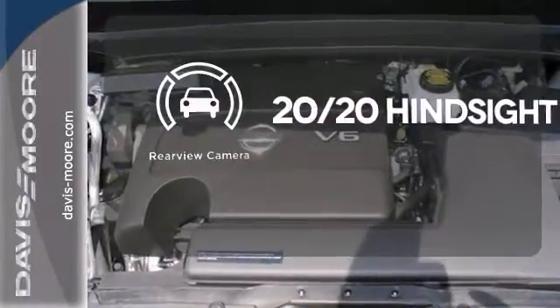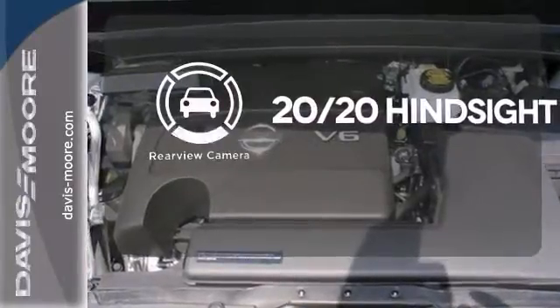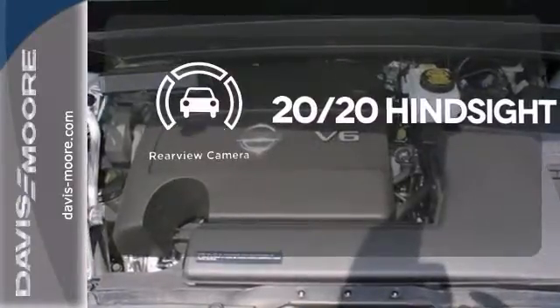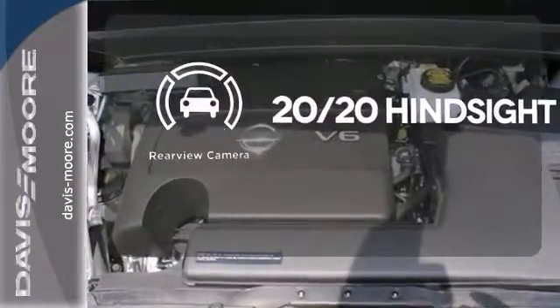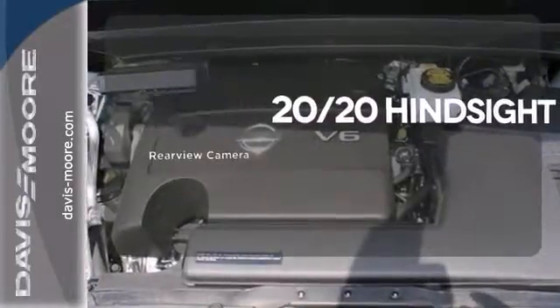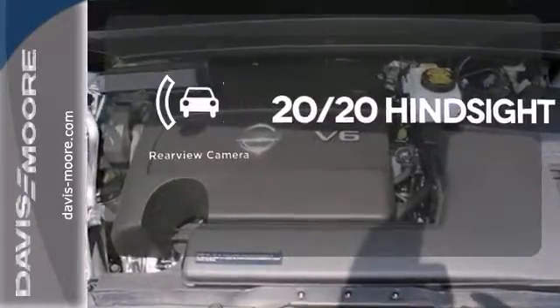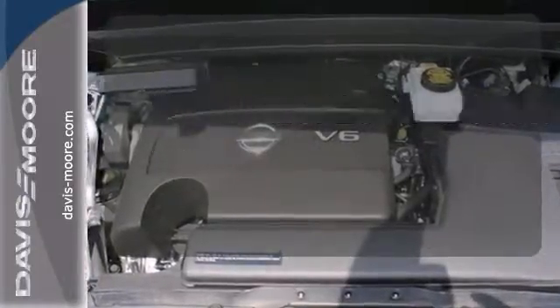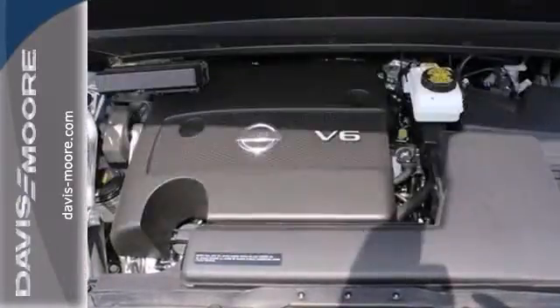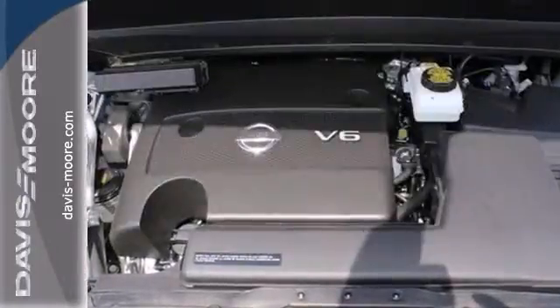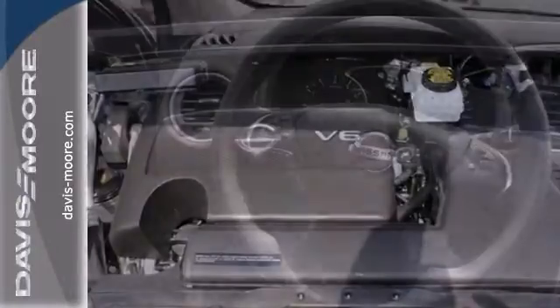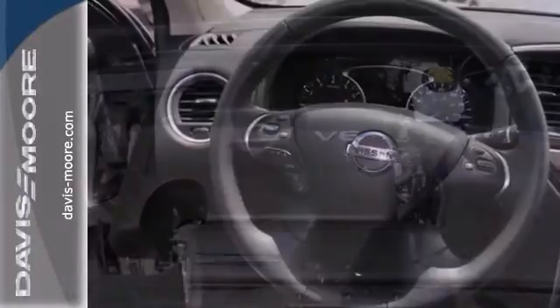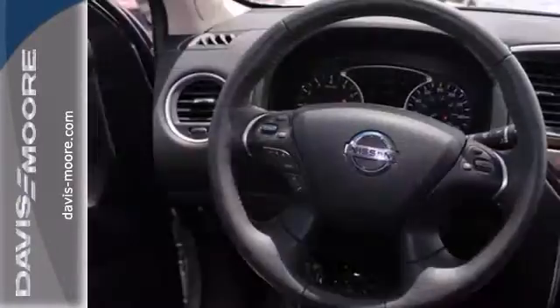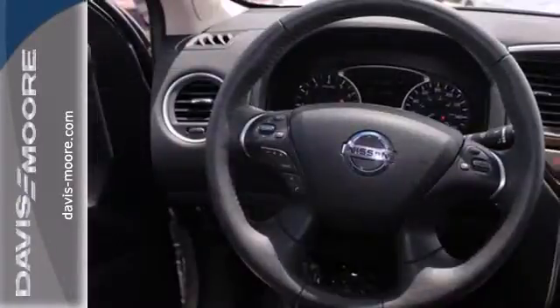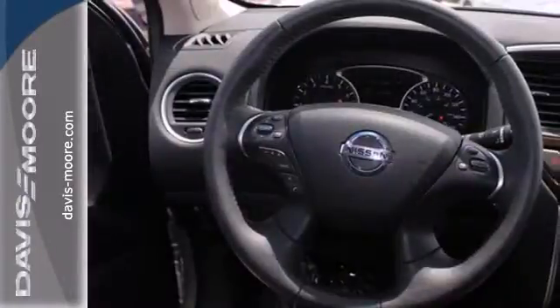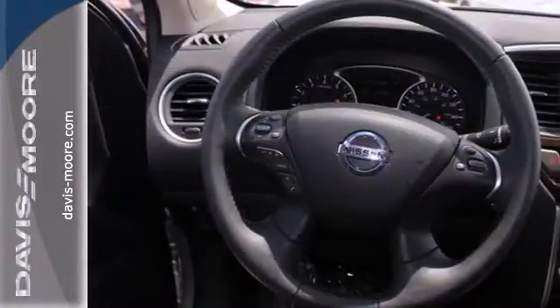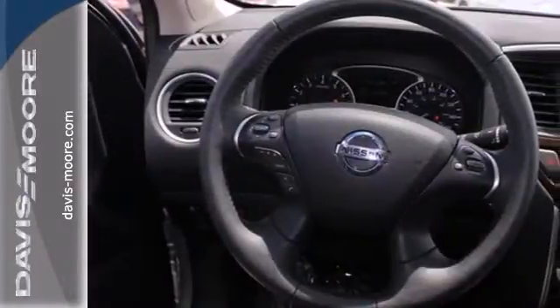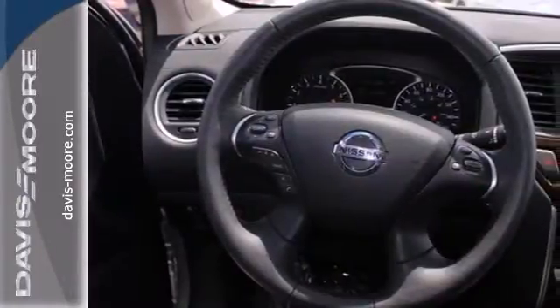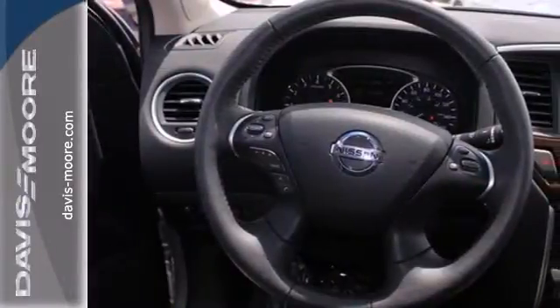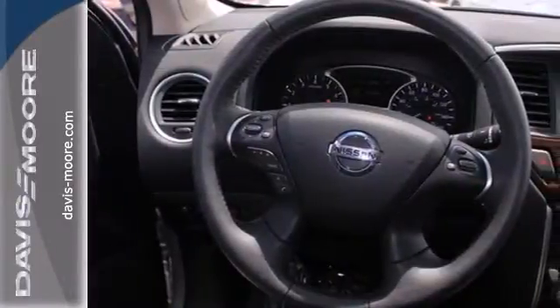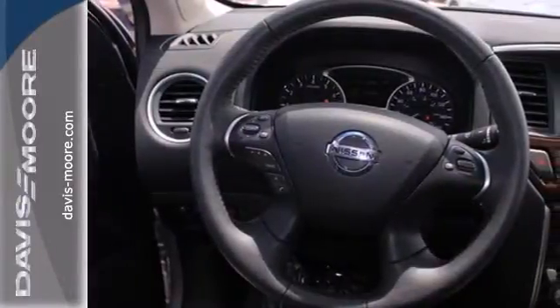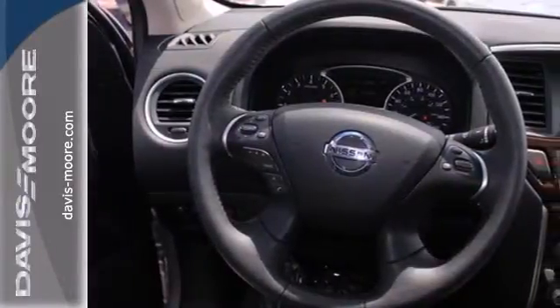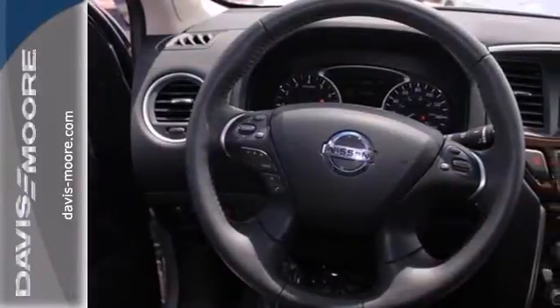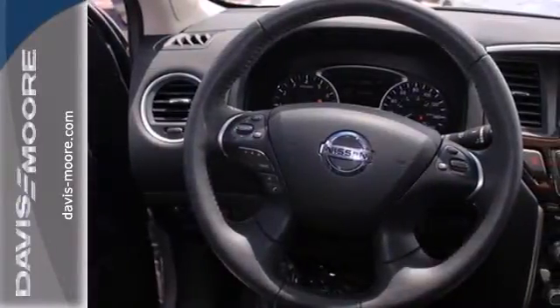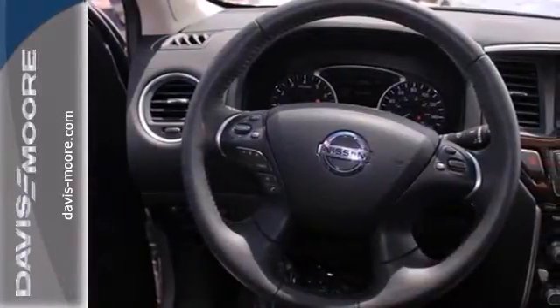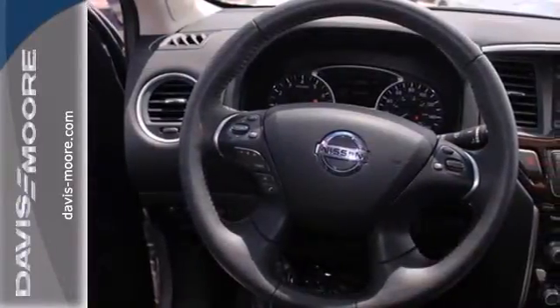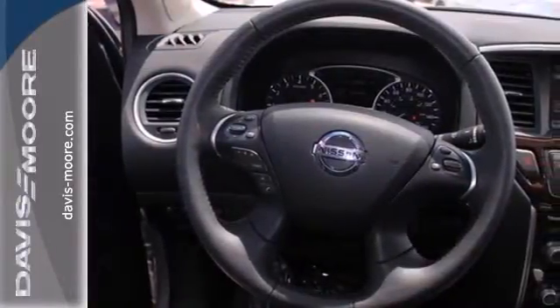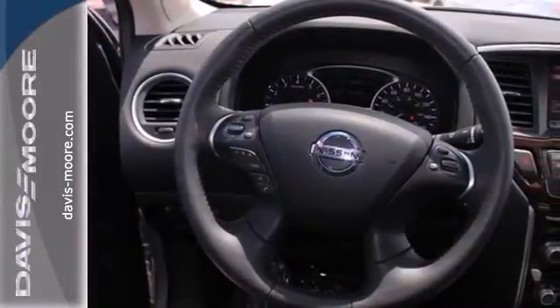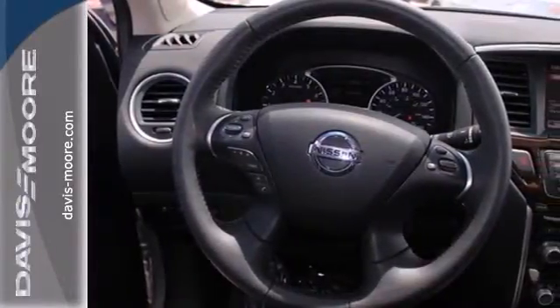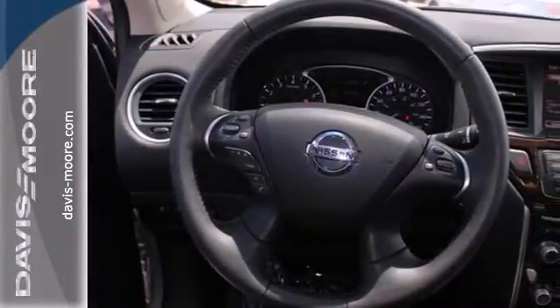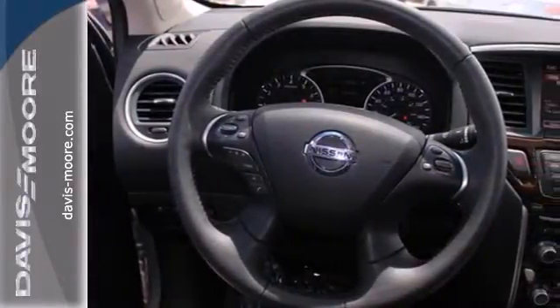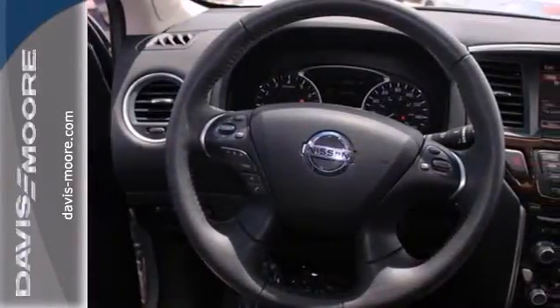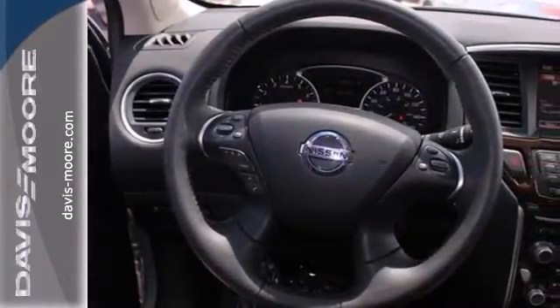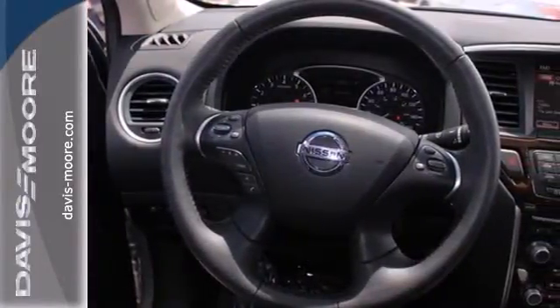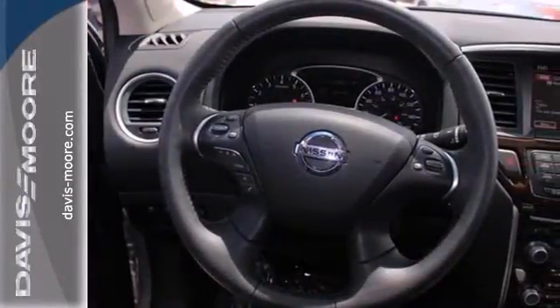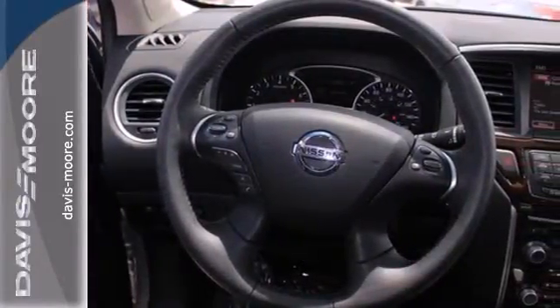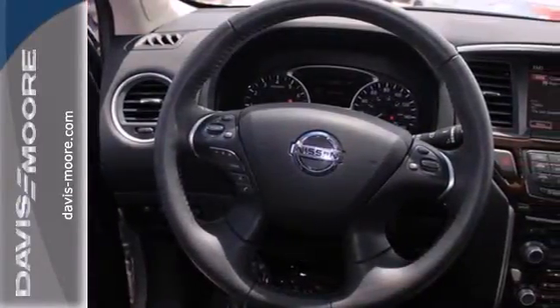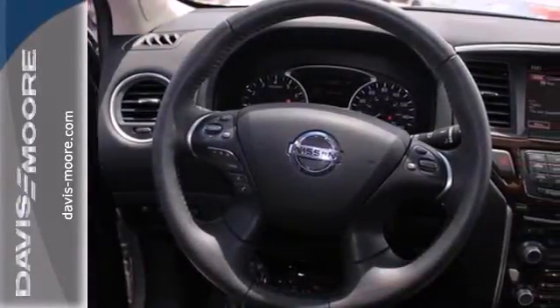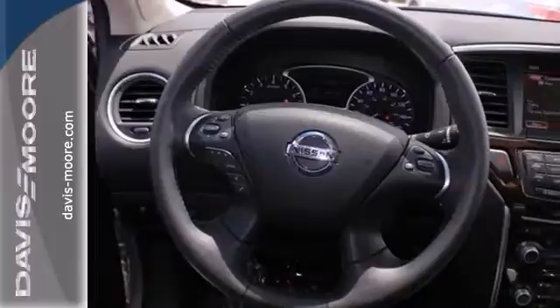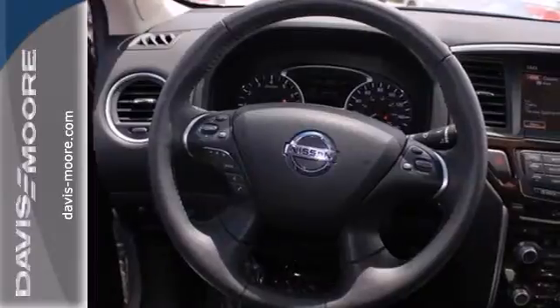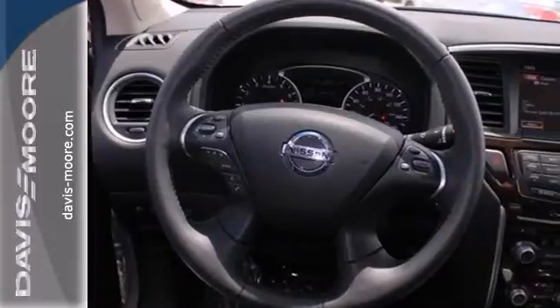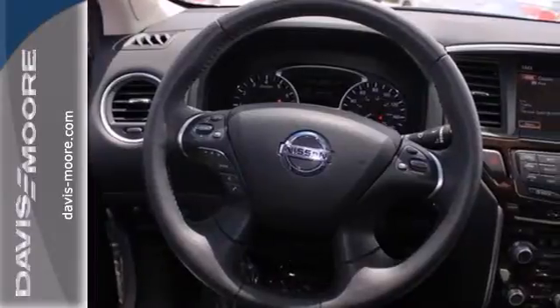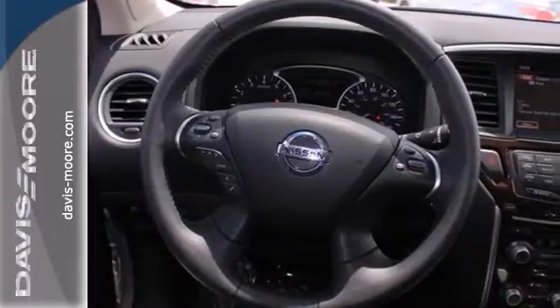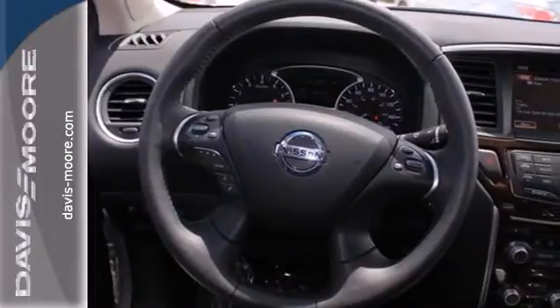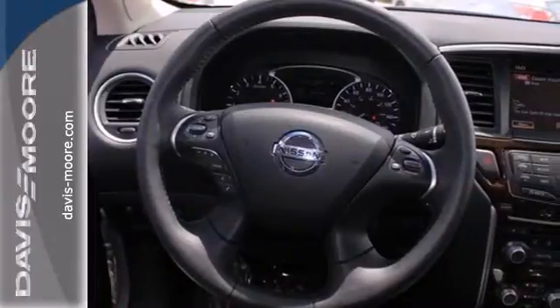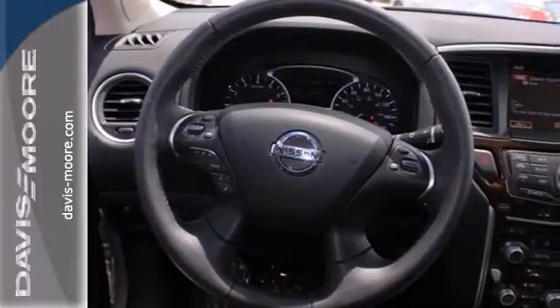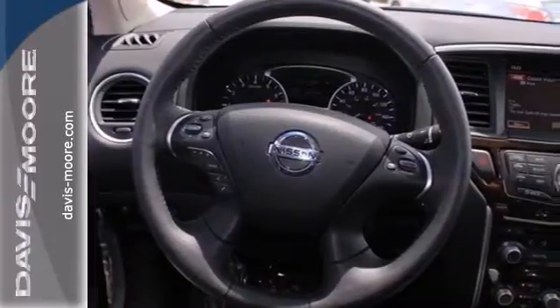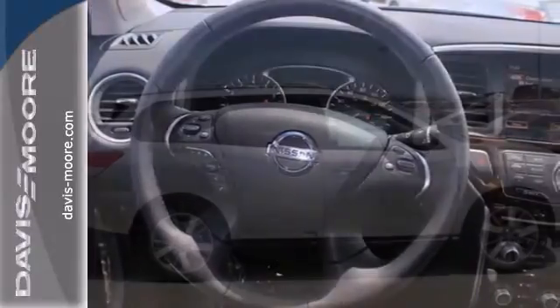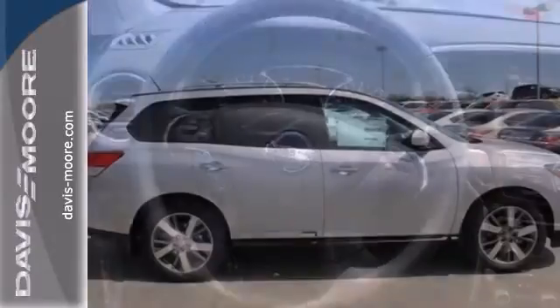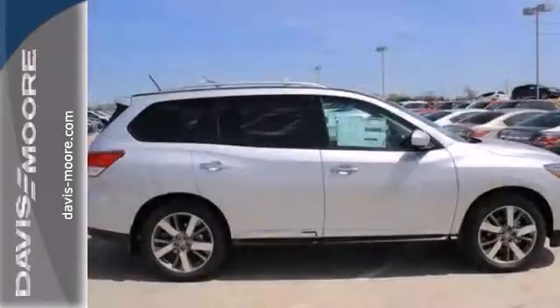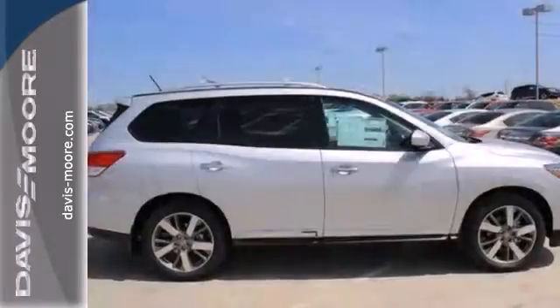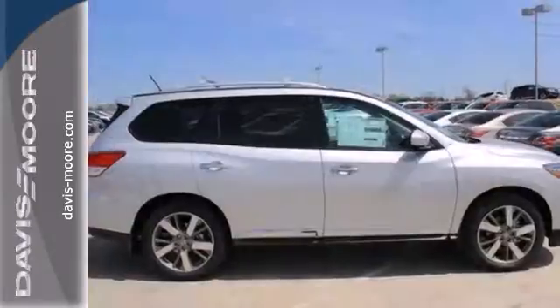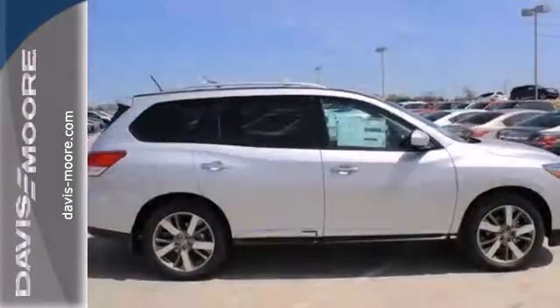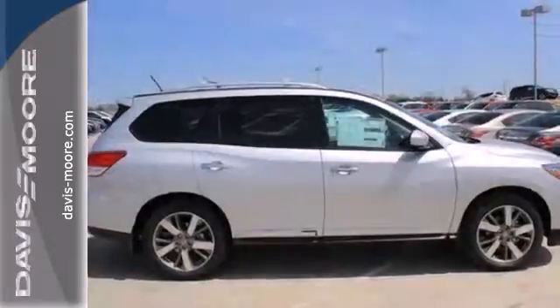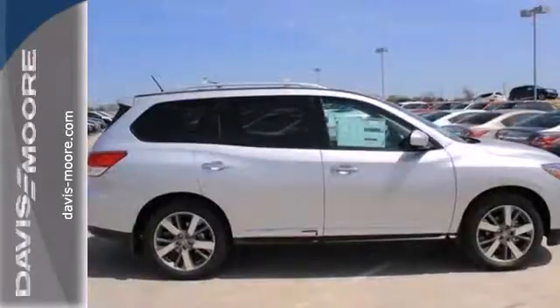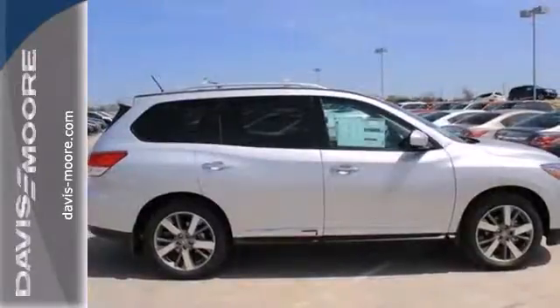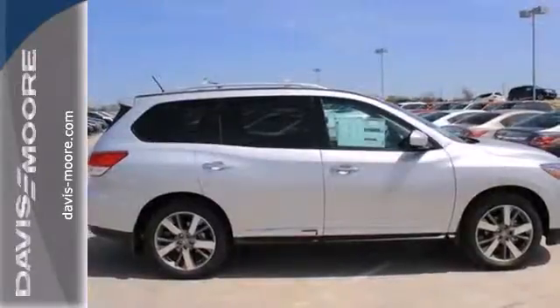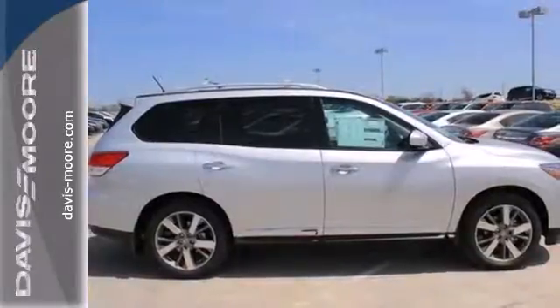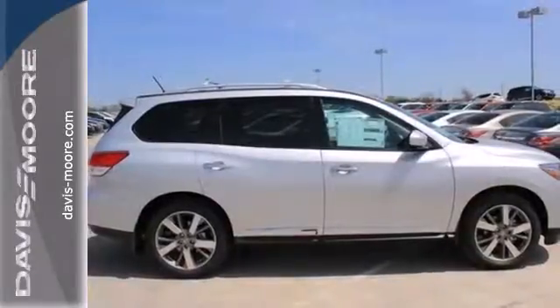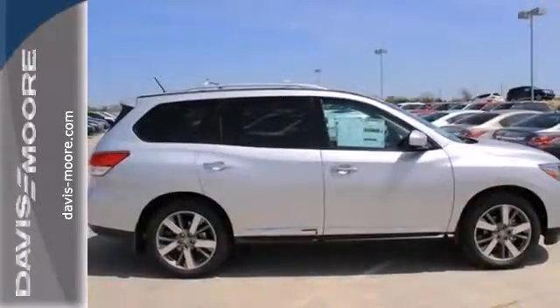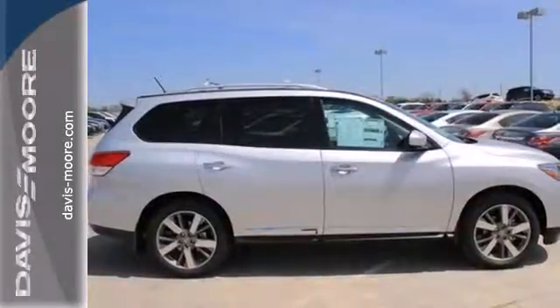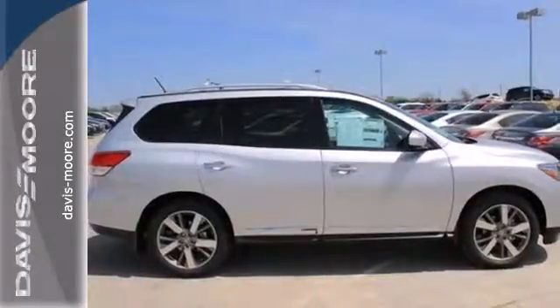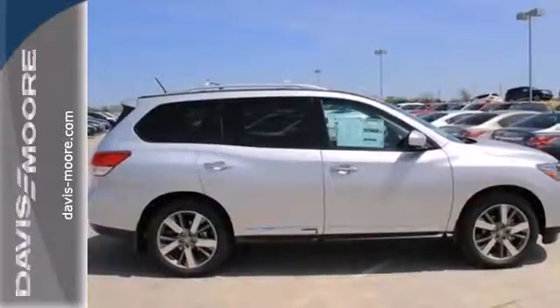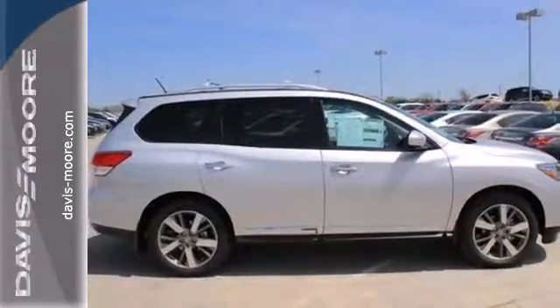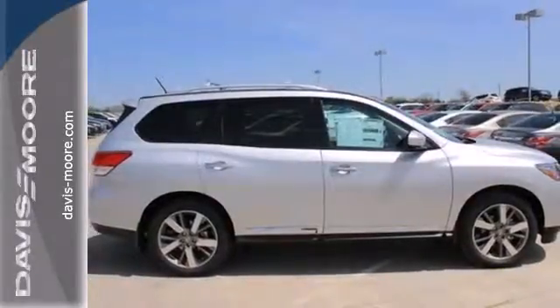You'll find it's more fun to drive, cheaper to fill up, and just generally better than the competition. Check it out today.